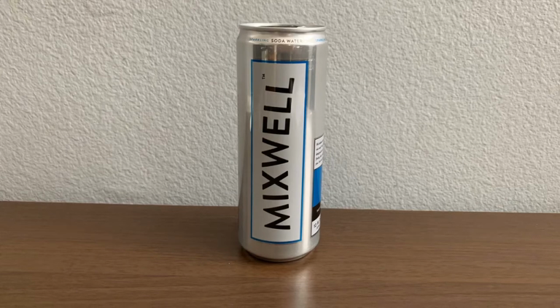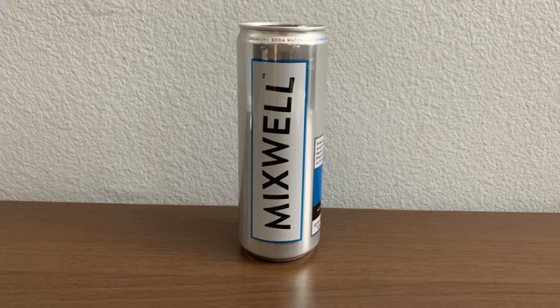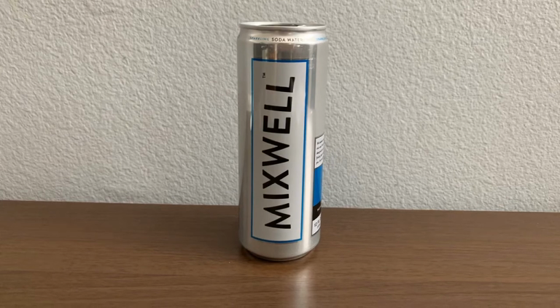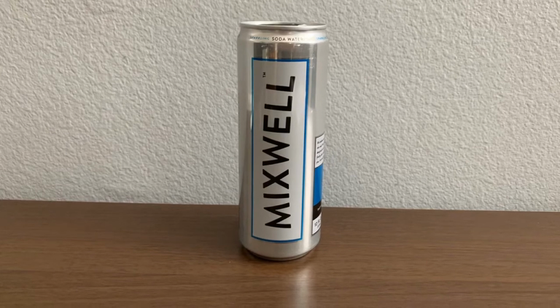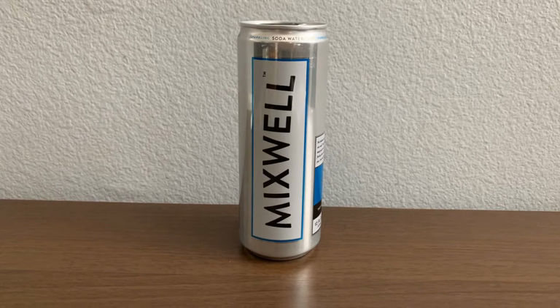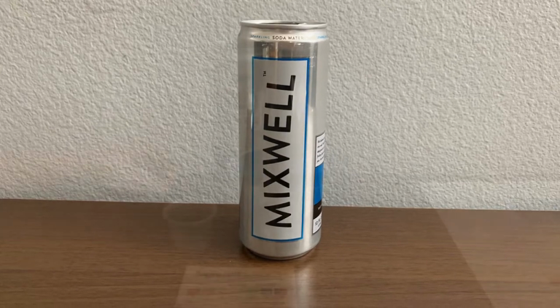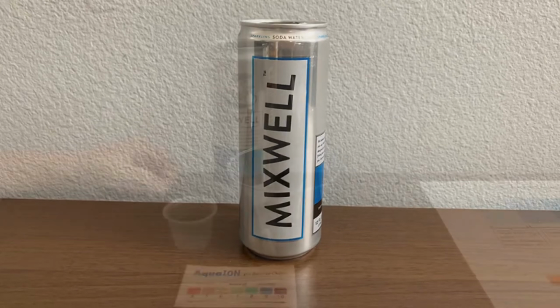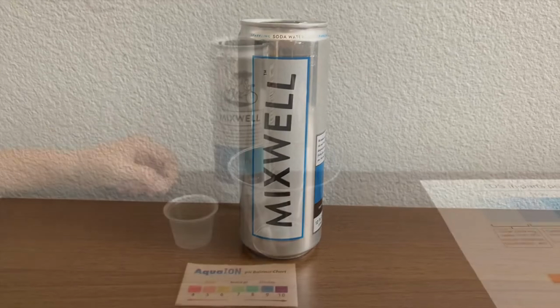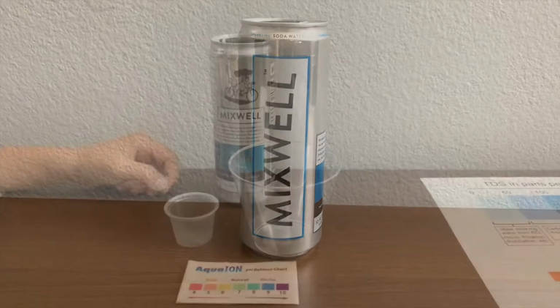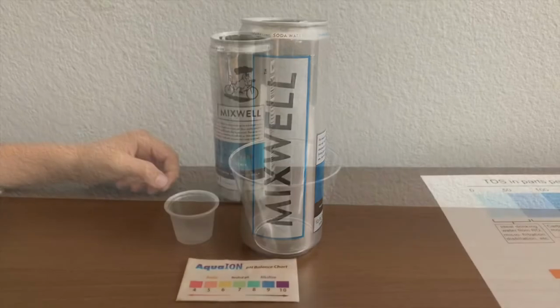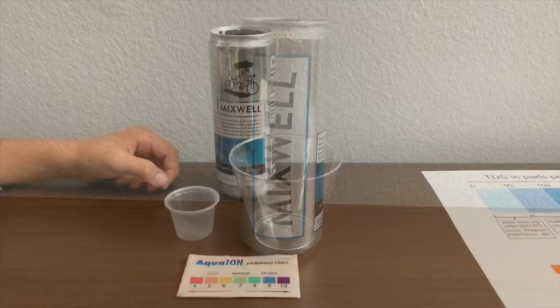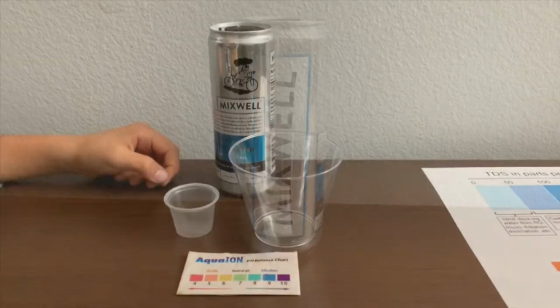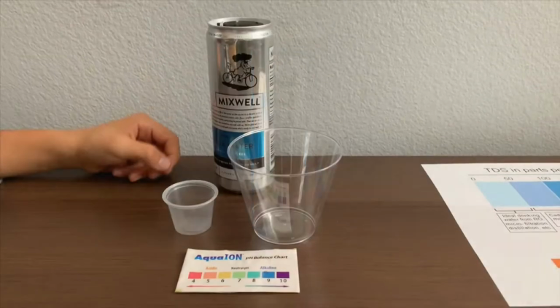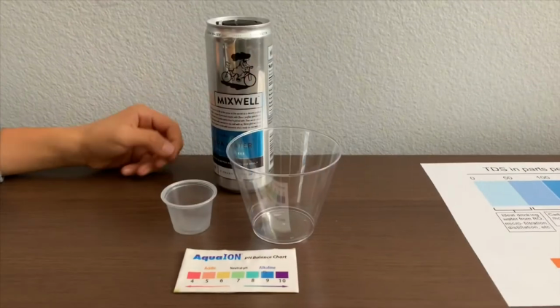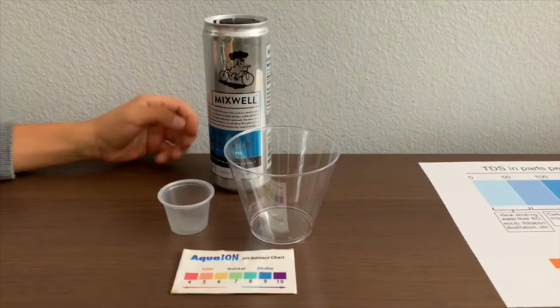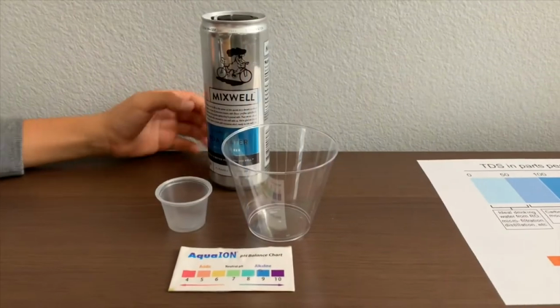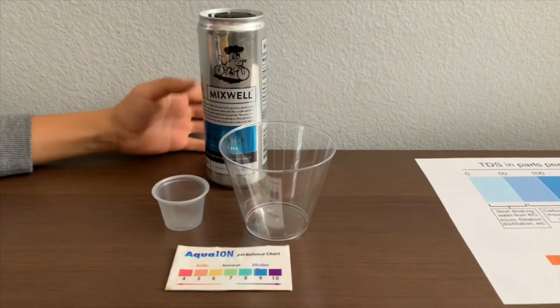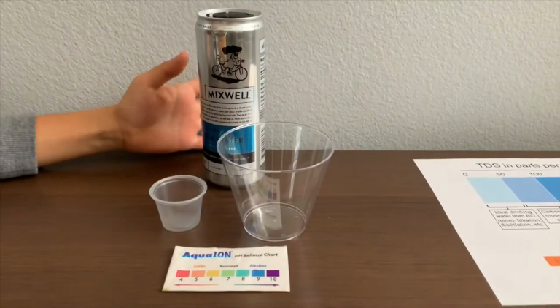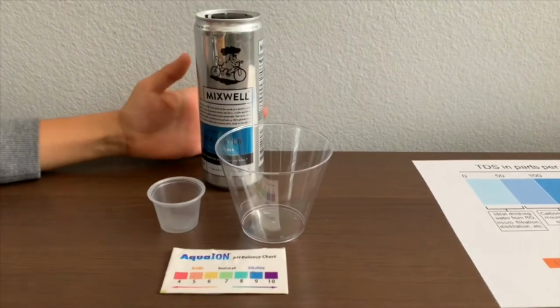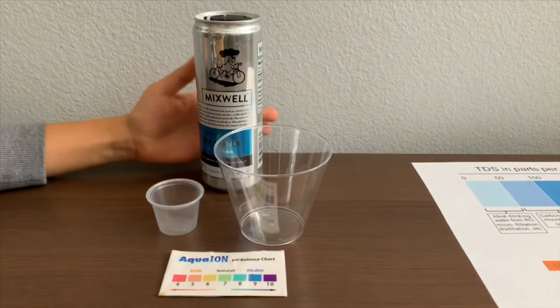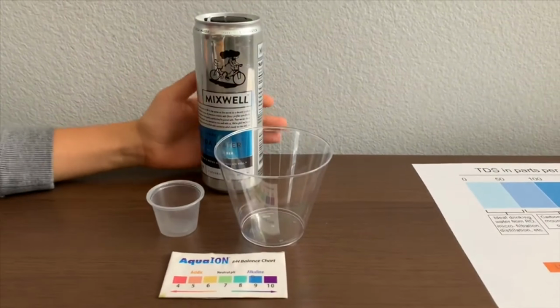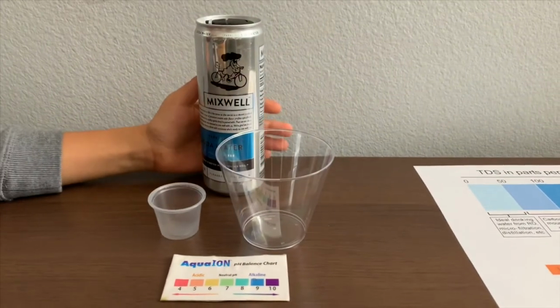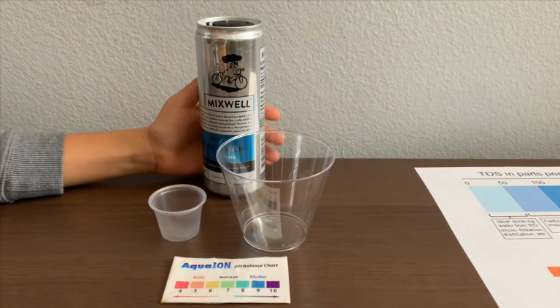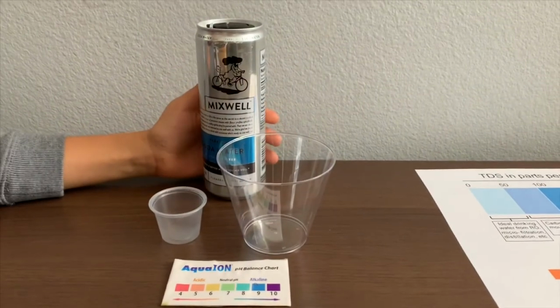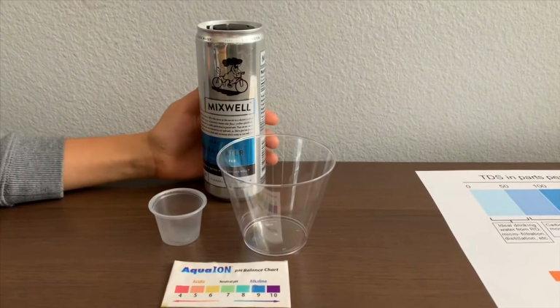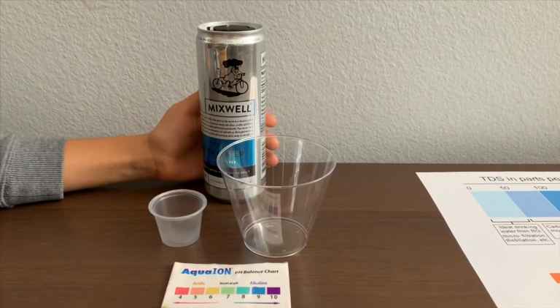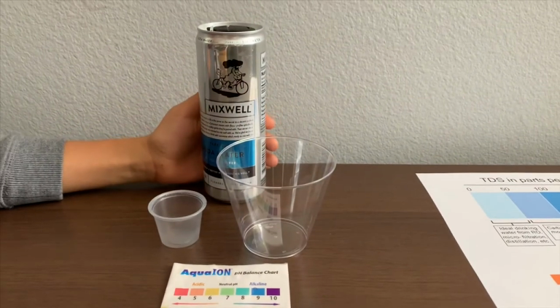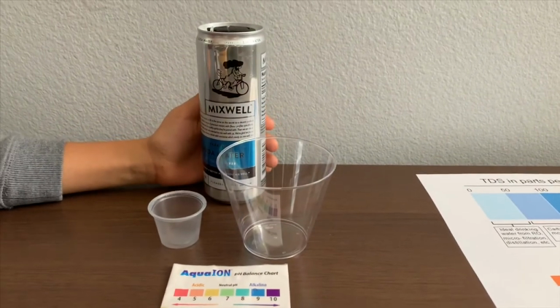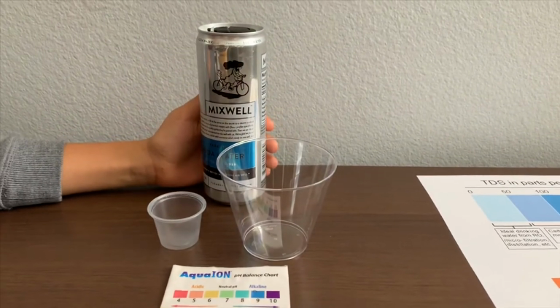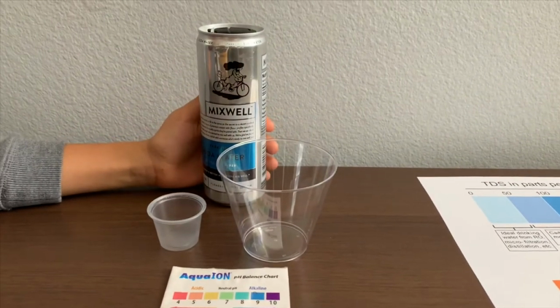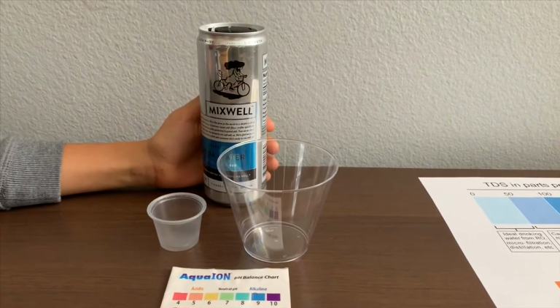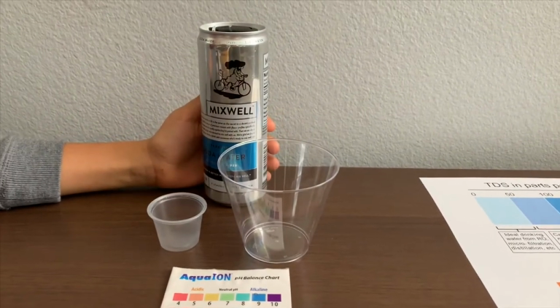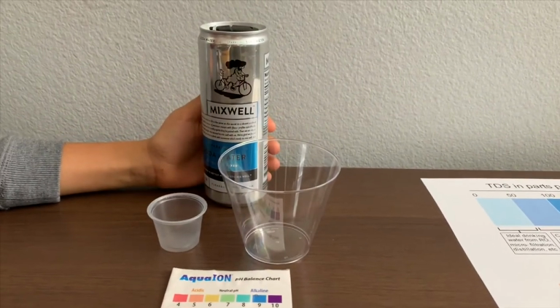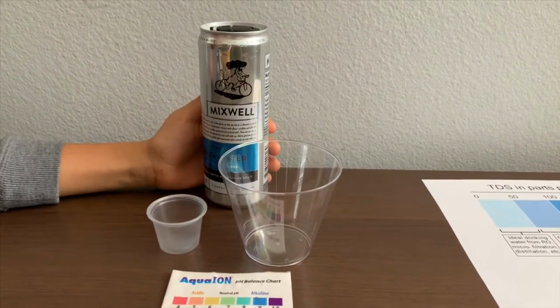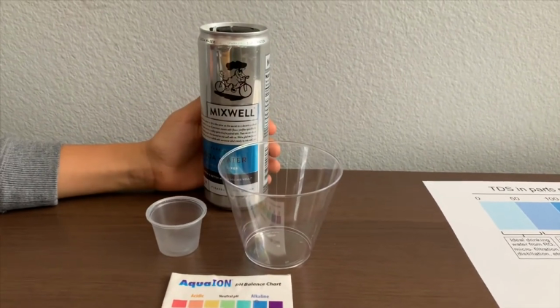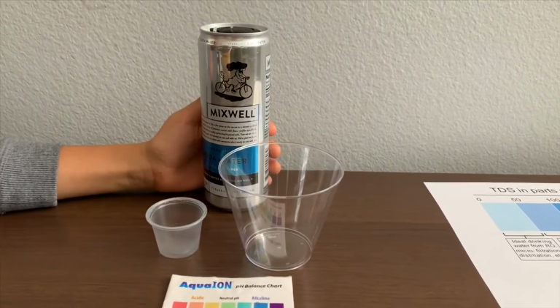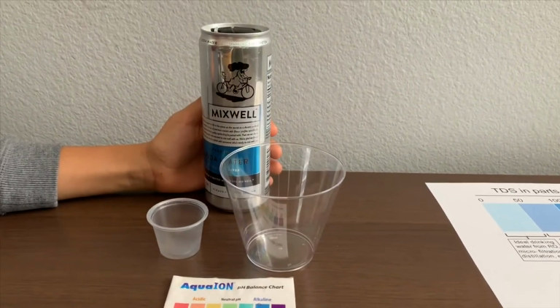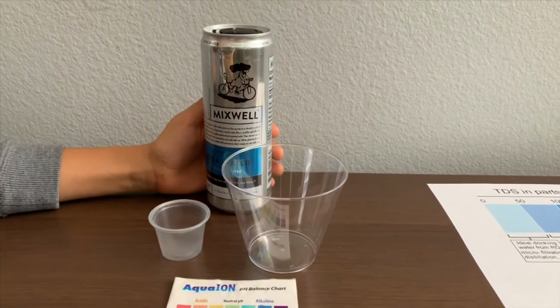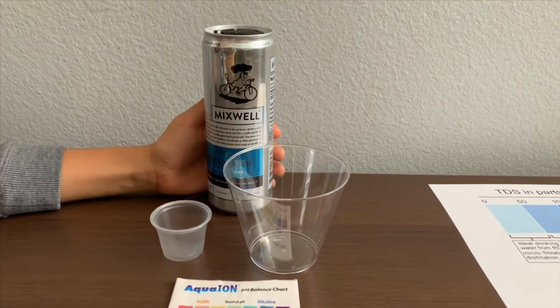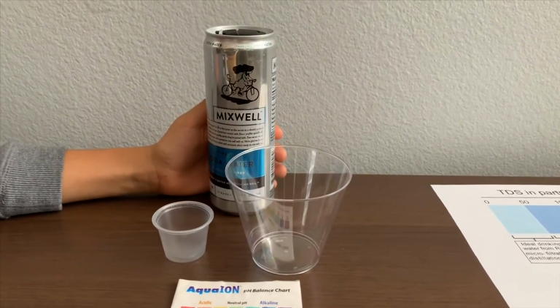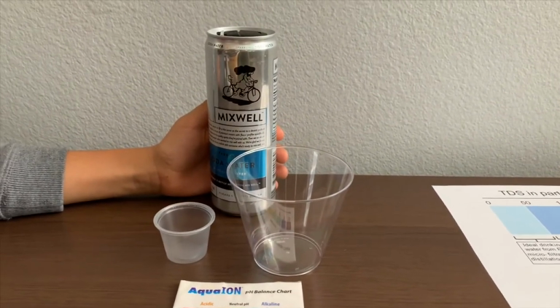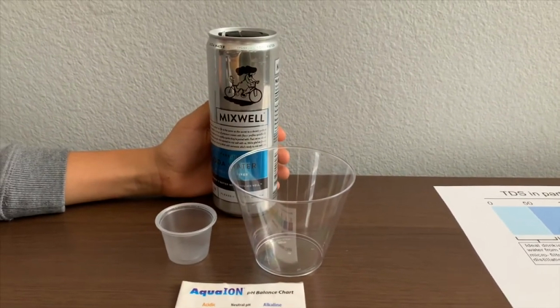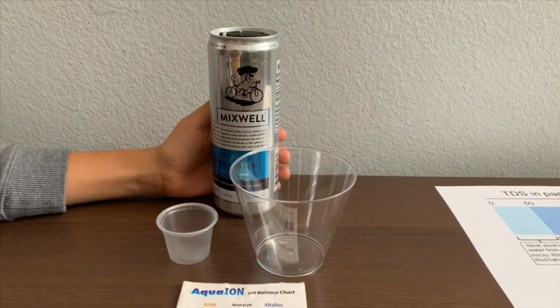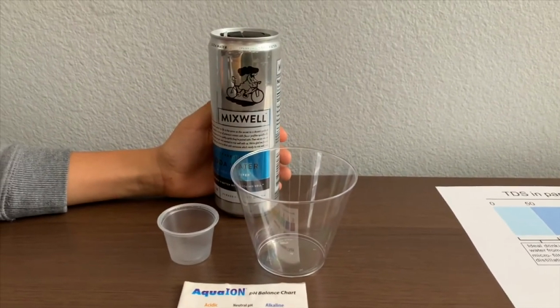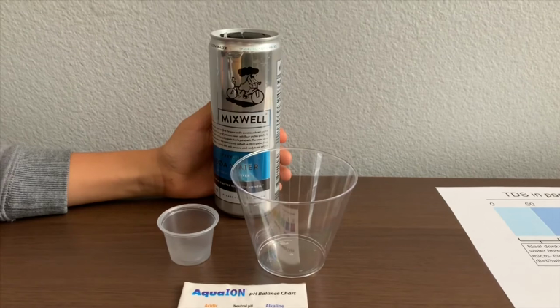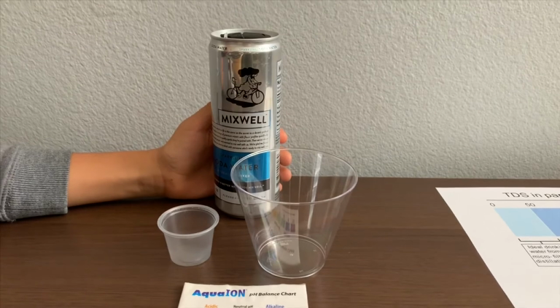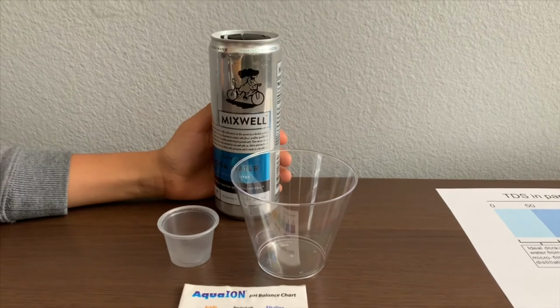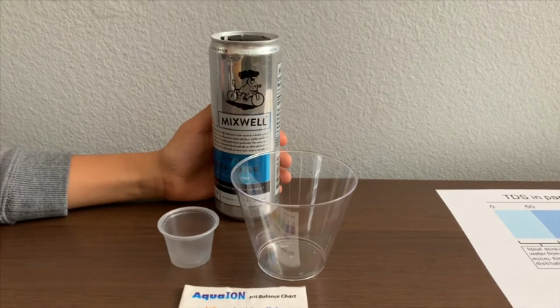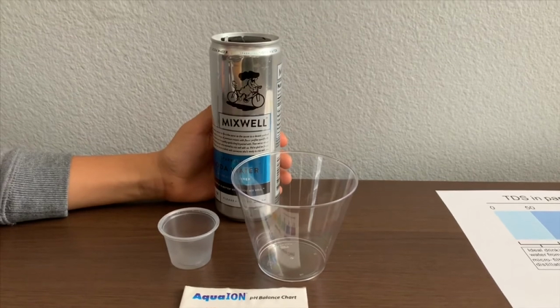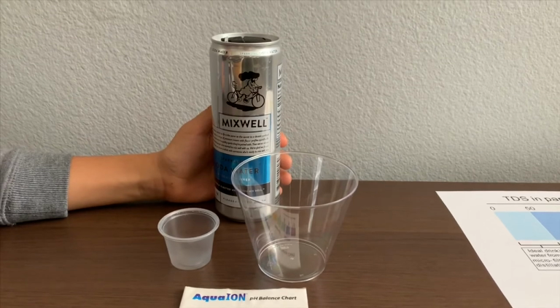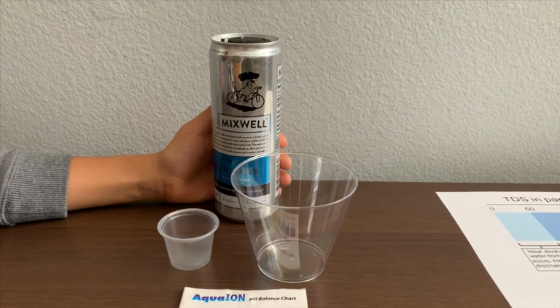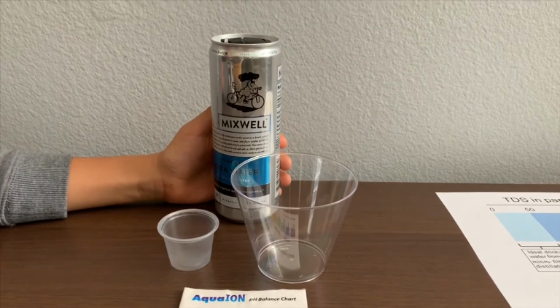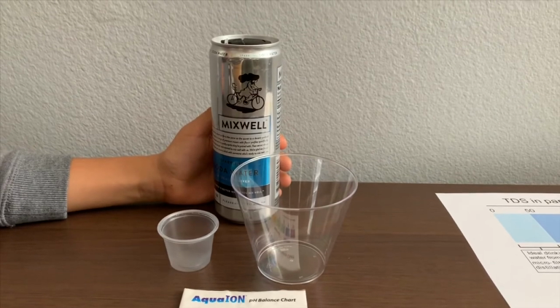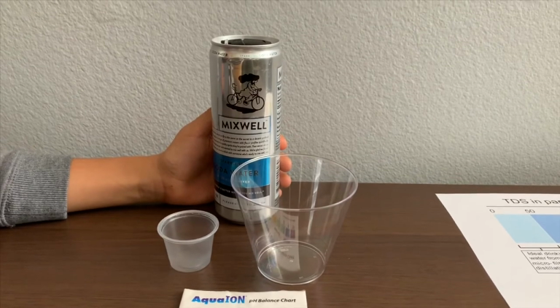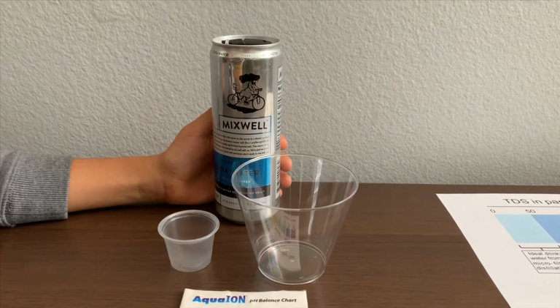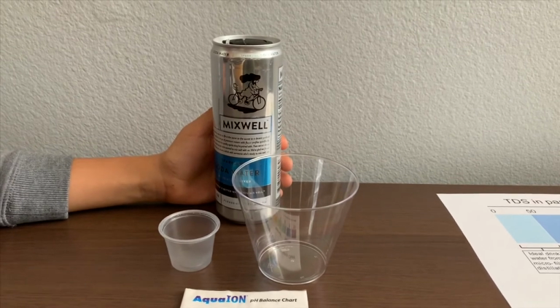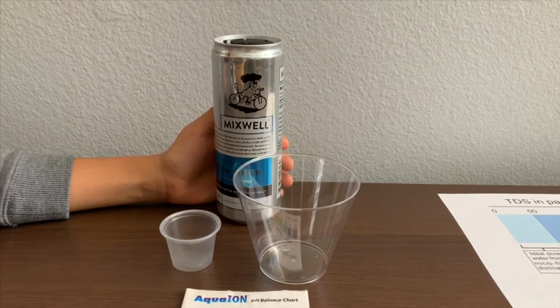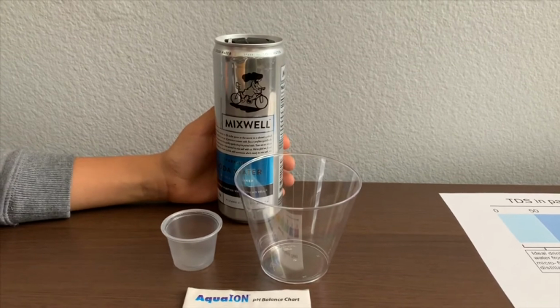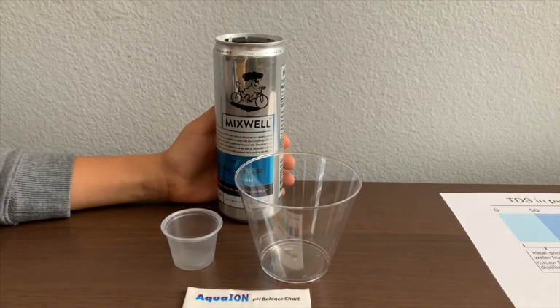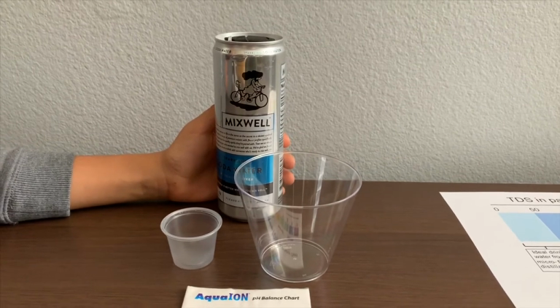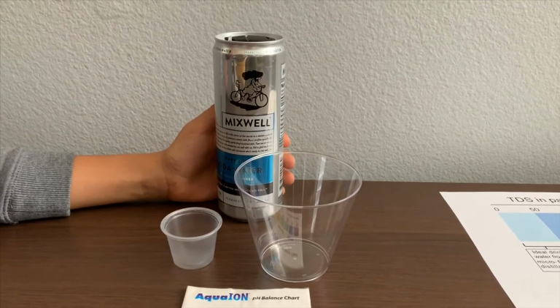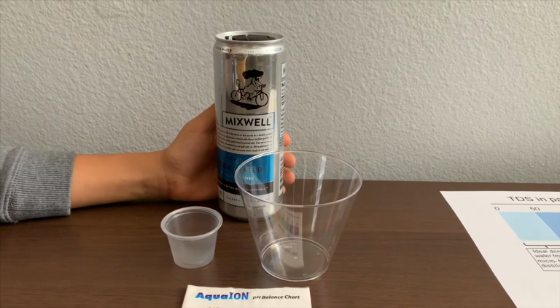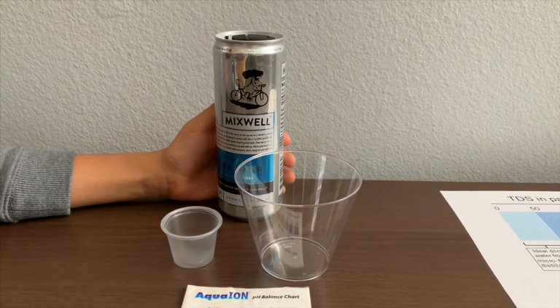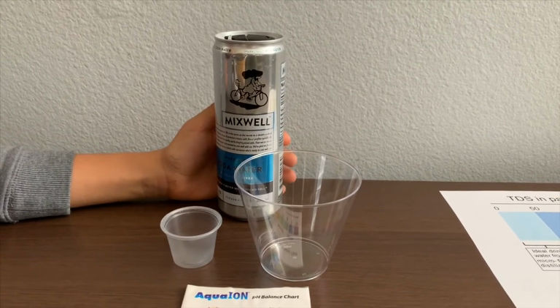This is Mixed Well sparkling soda water. It's carbonated water sourced from California. You can buy it from Target.